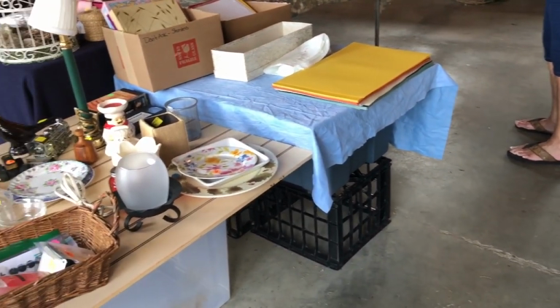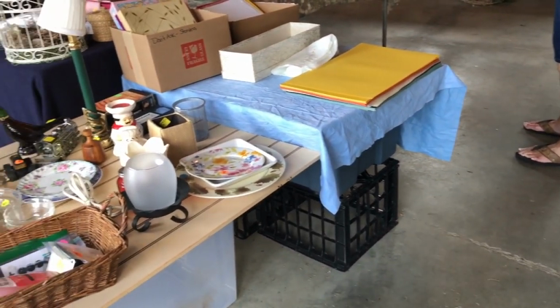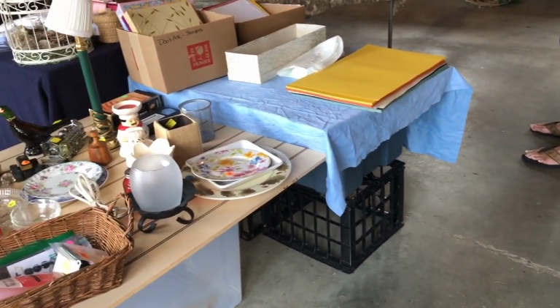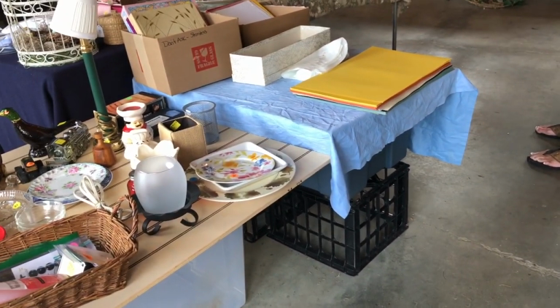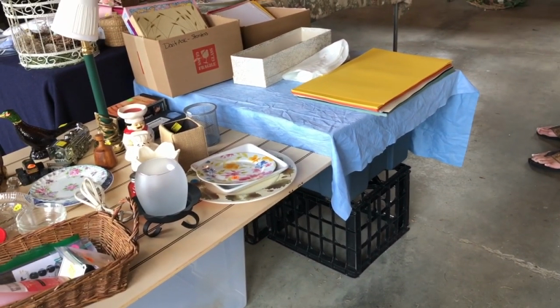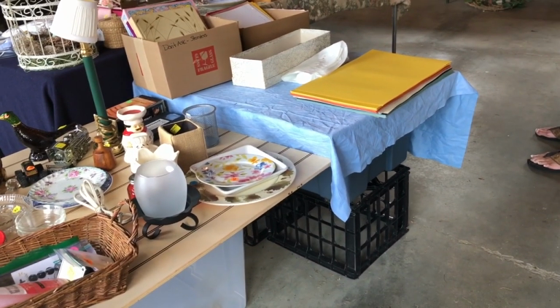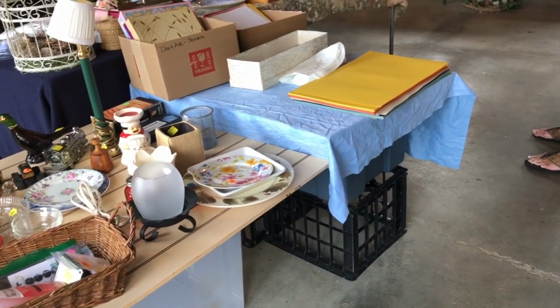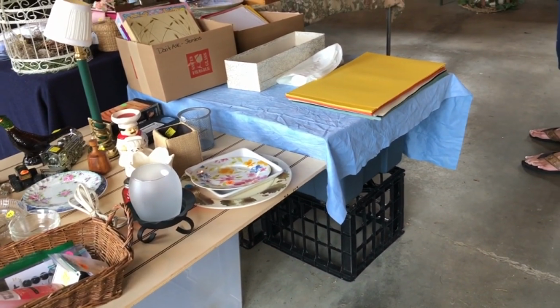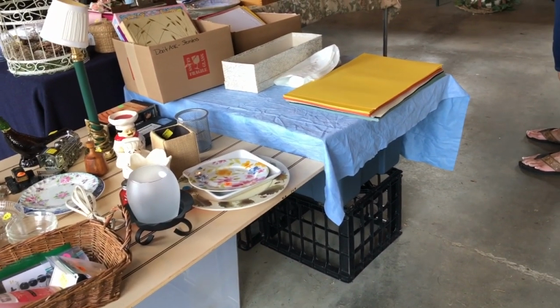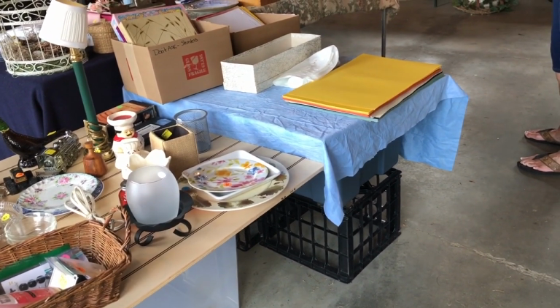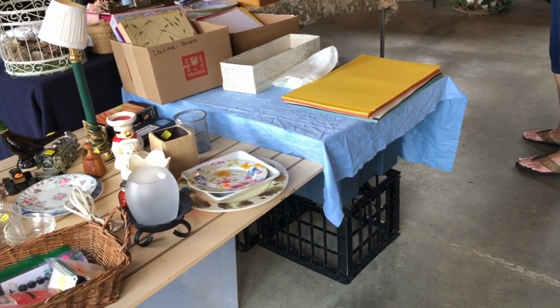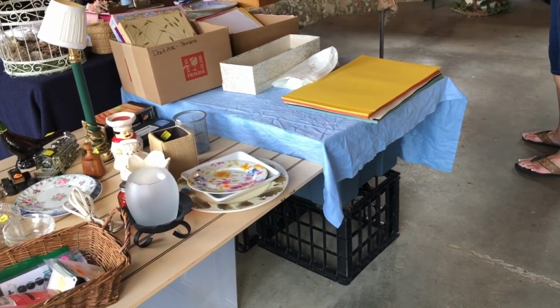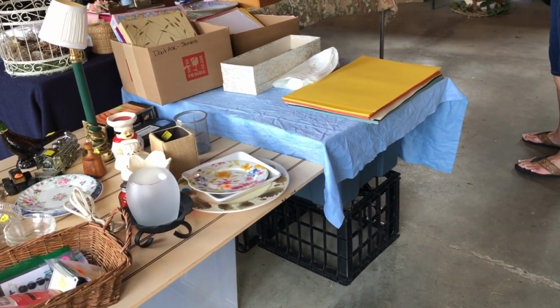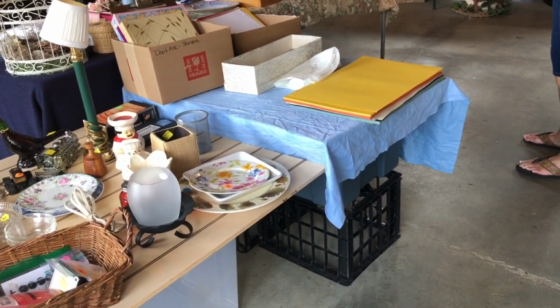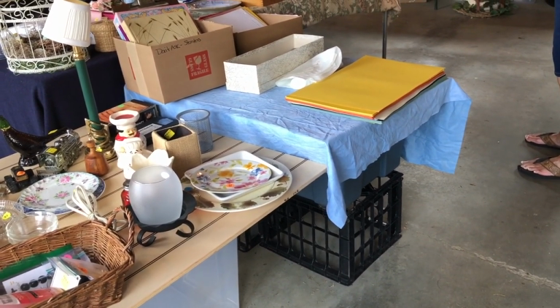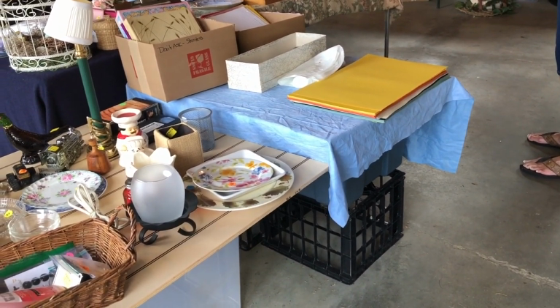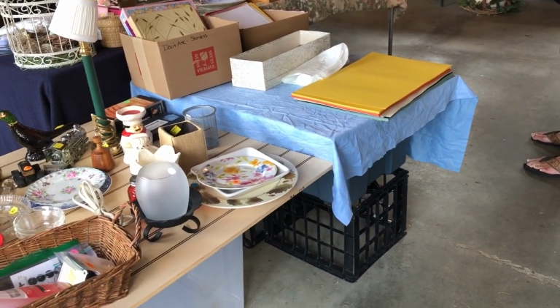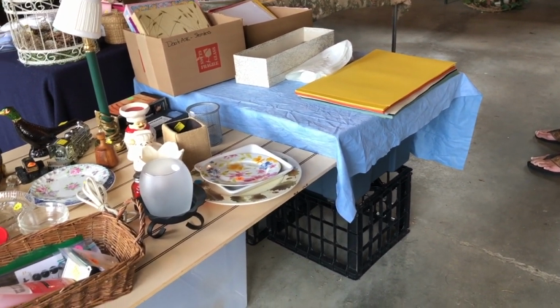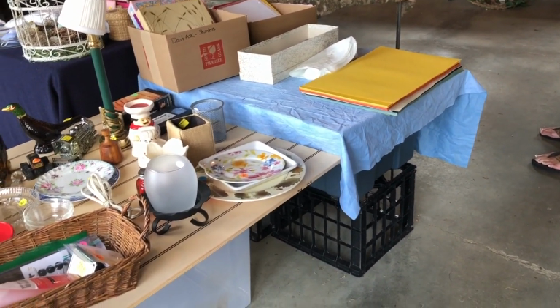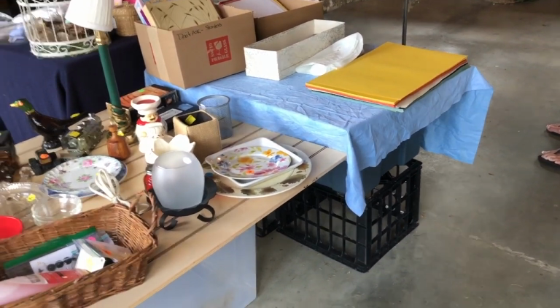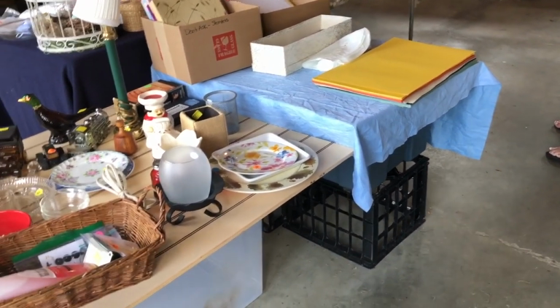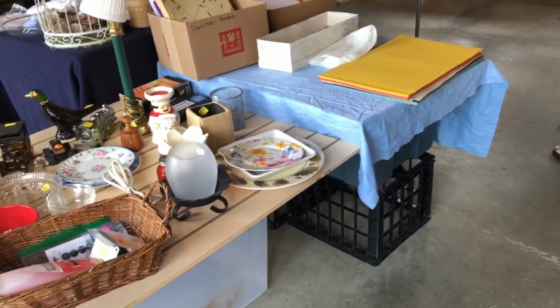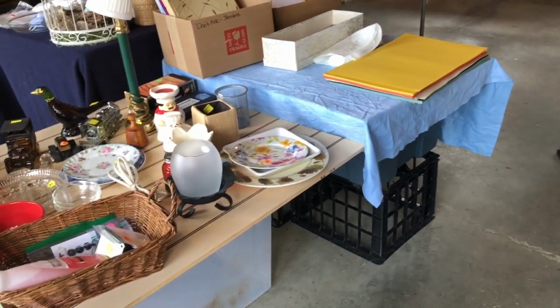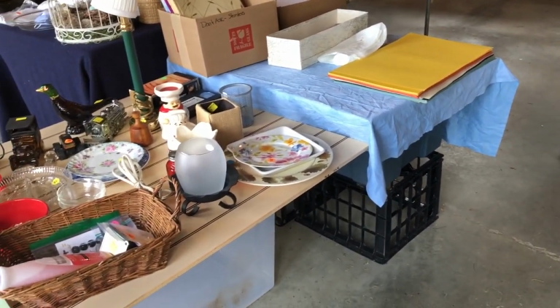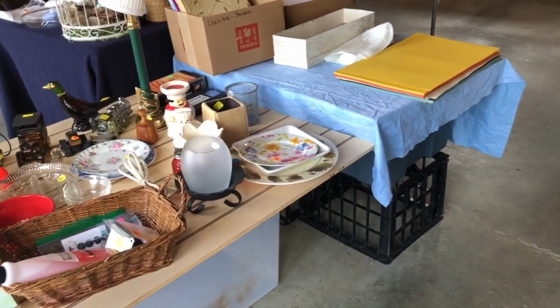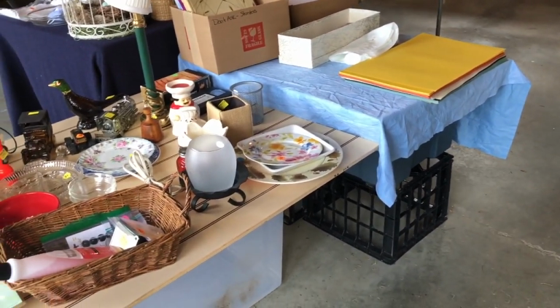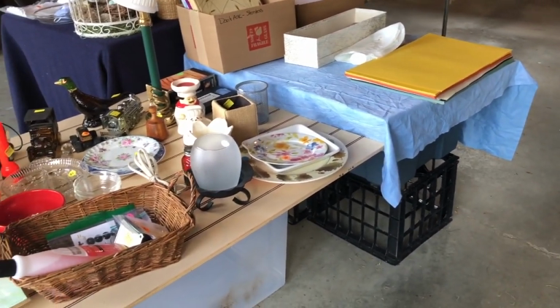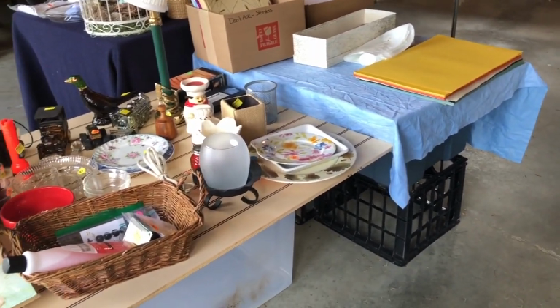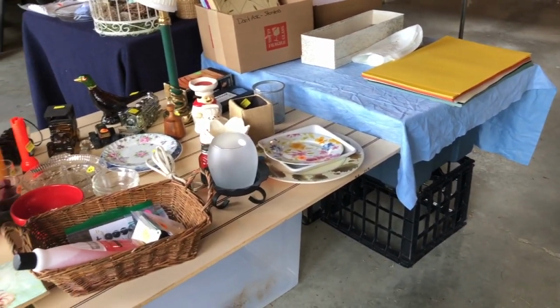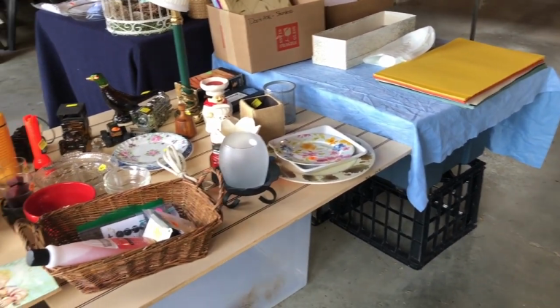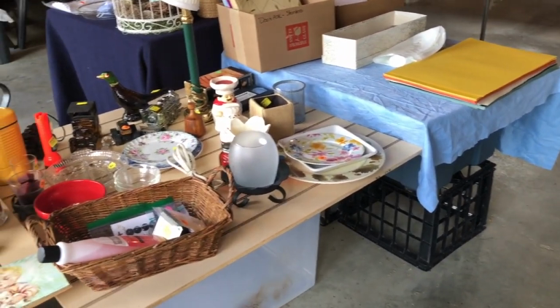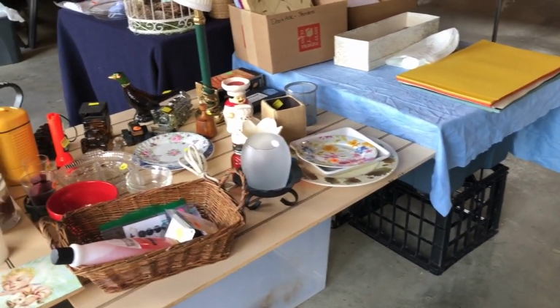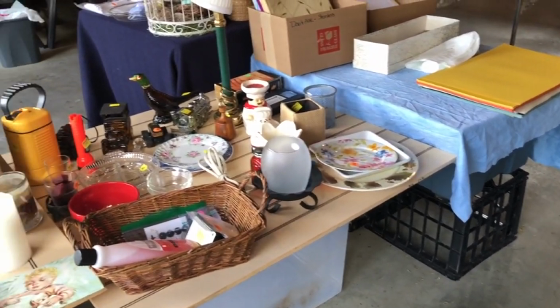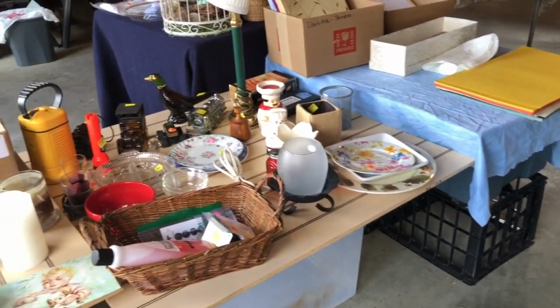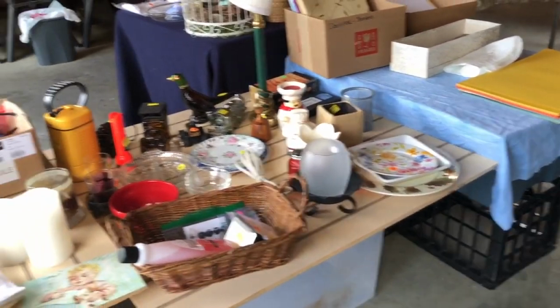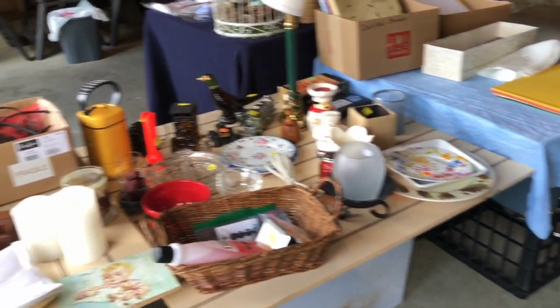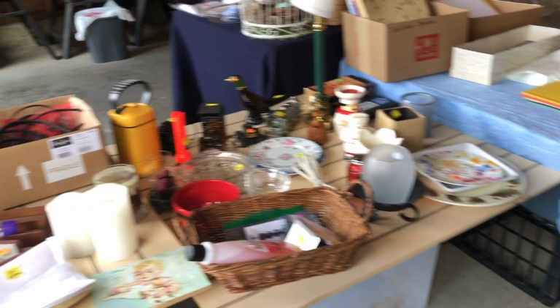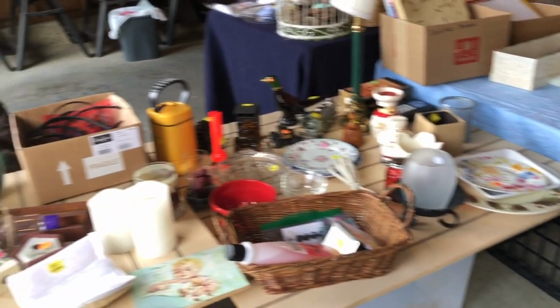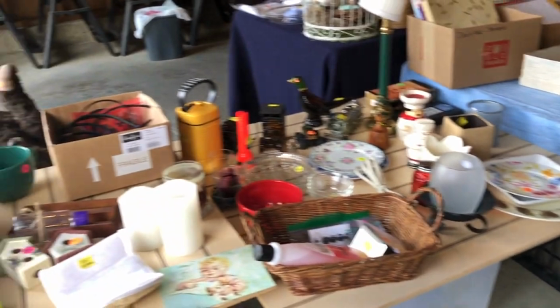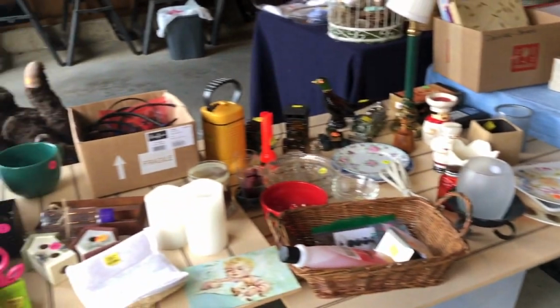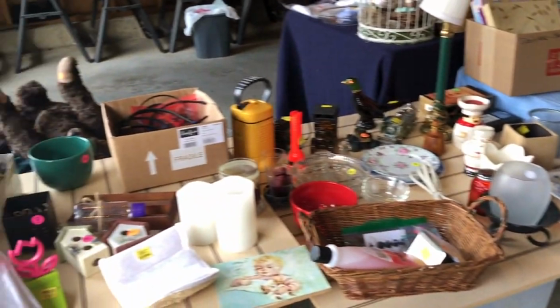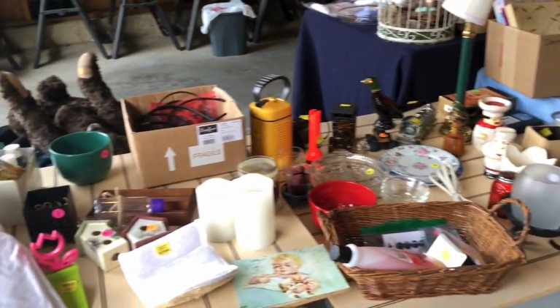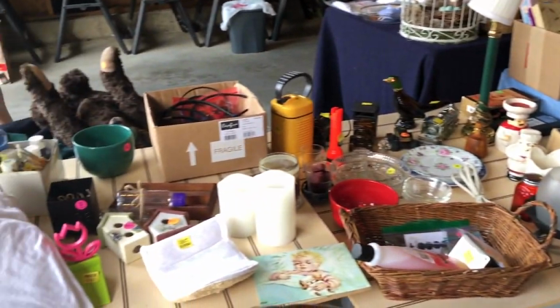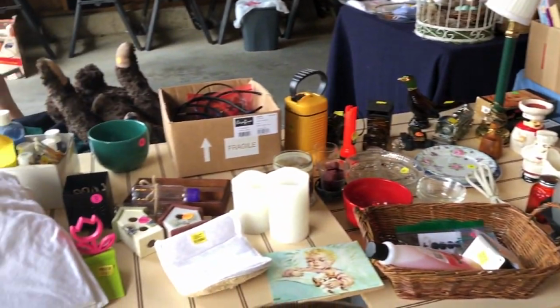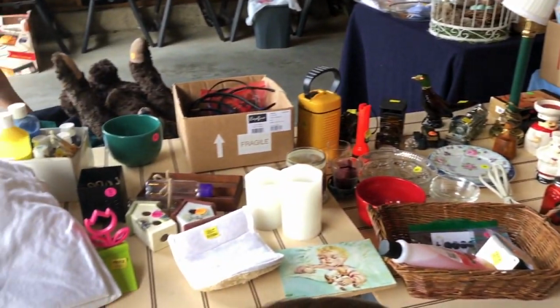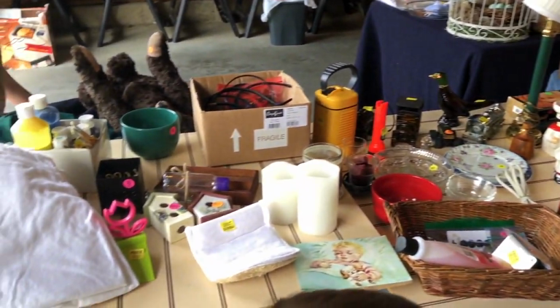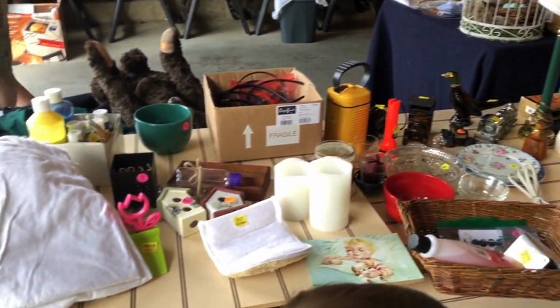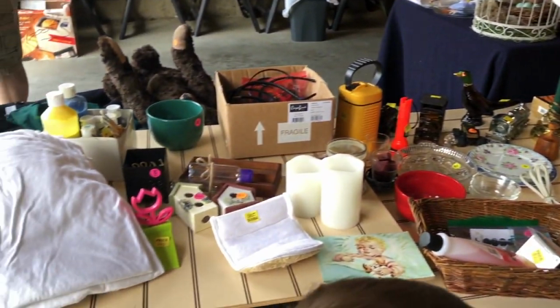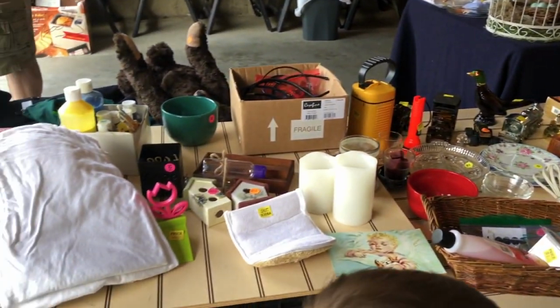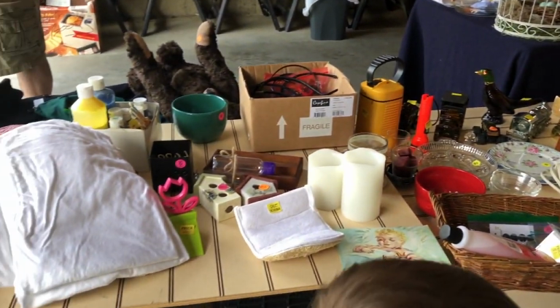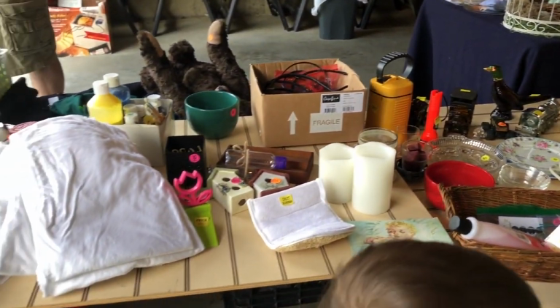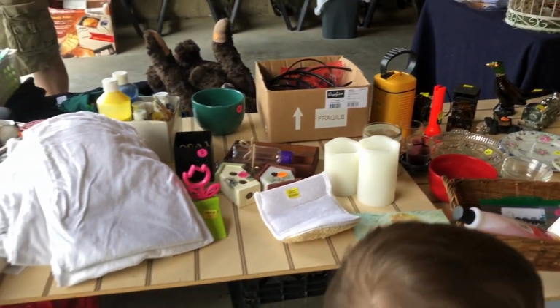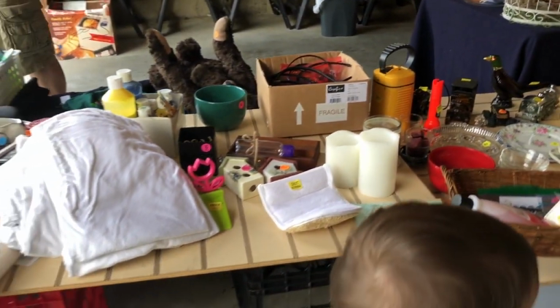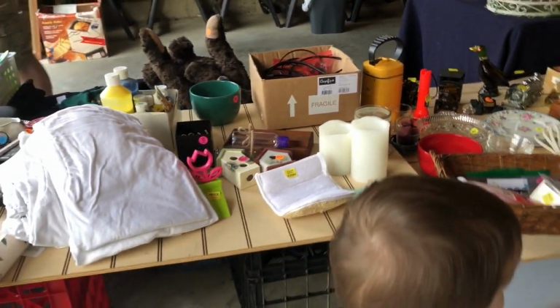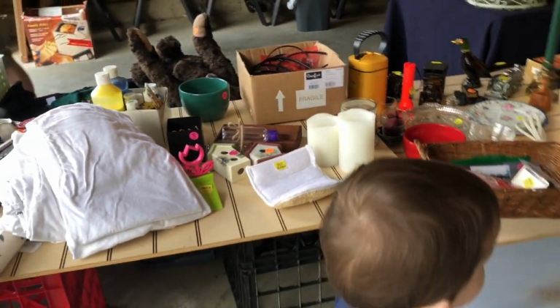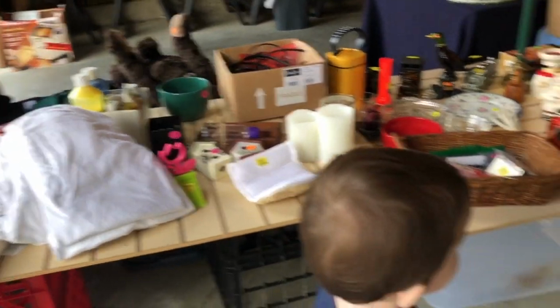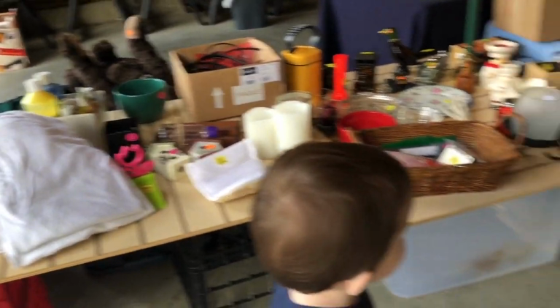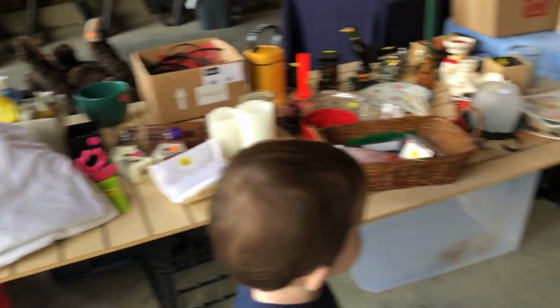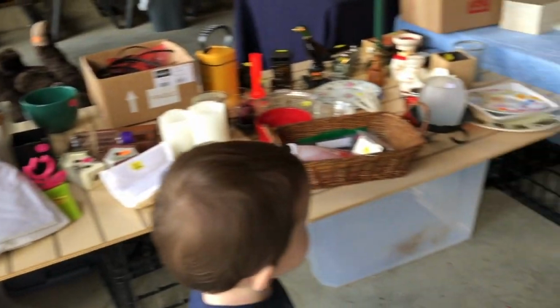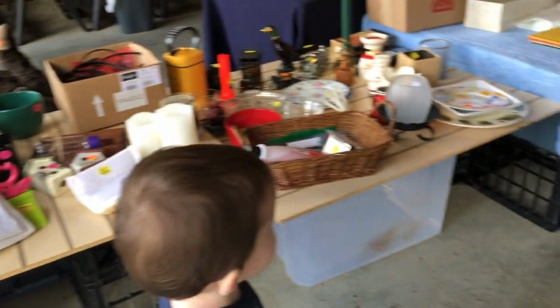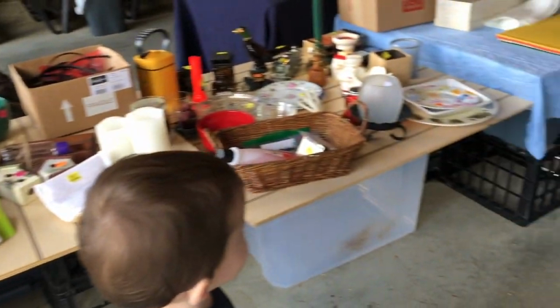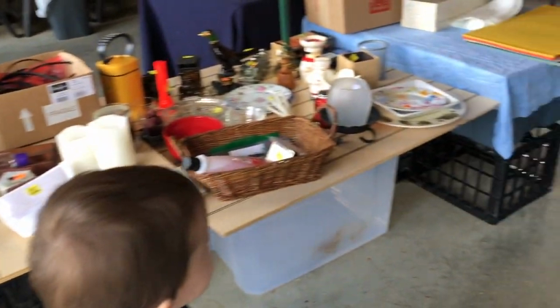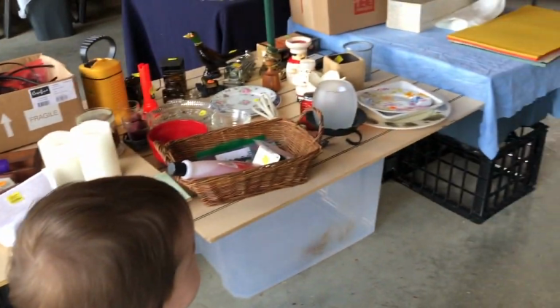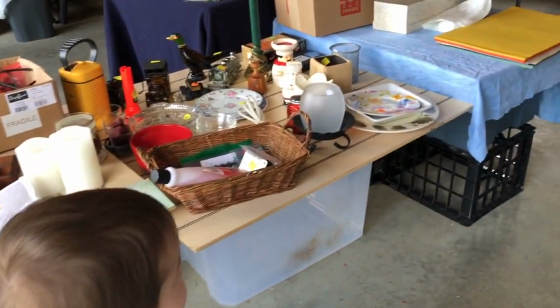Everything else is 50% off. I've got bags and I've got boxes. There's some nice boys' trunks — he's little, but they don't grow into them over there.